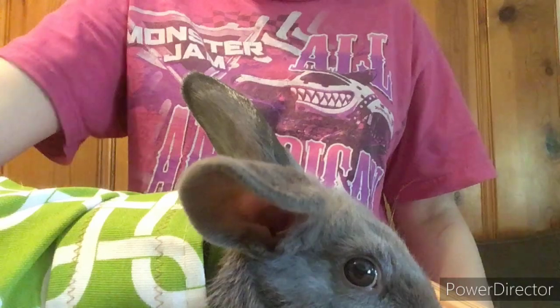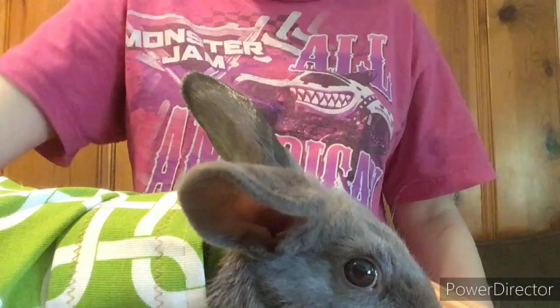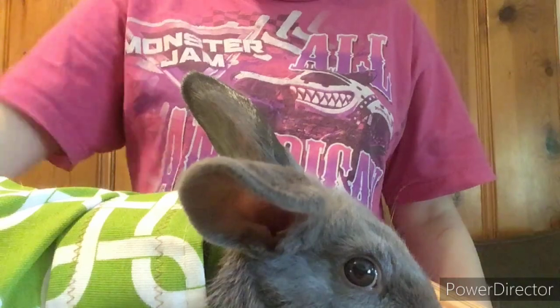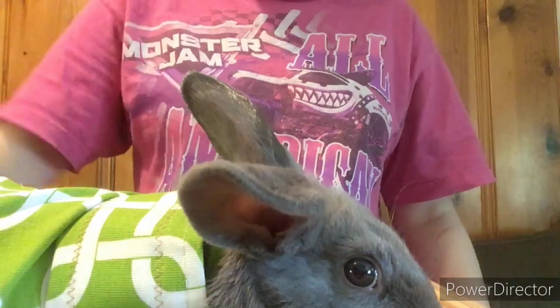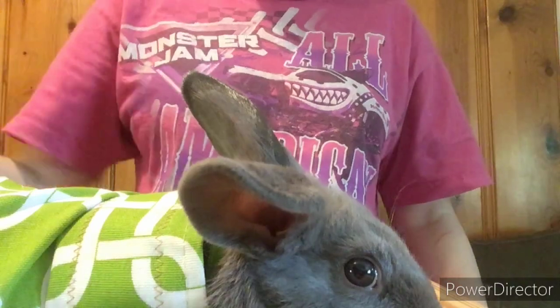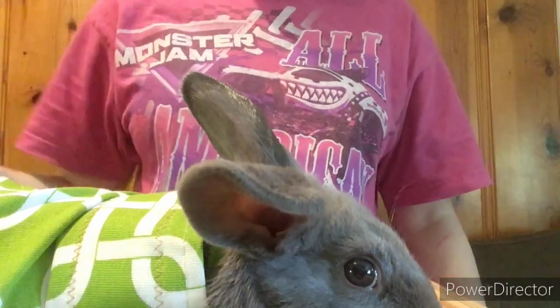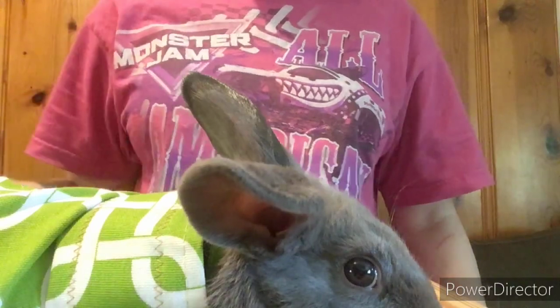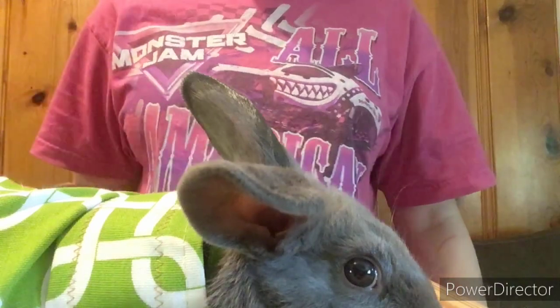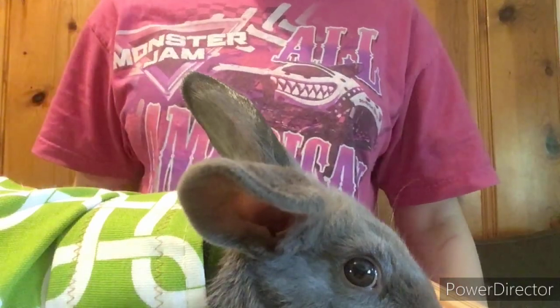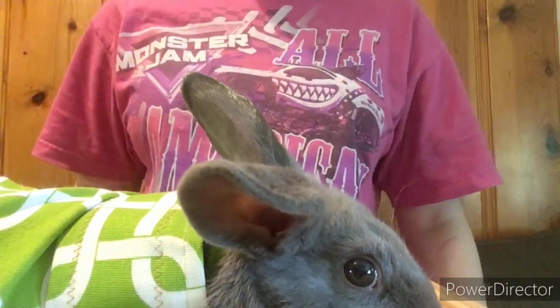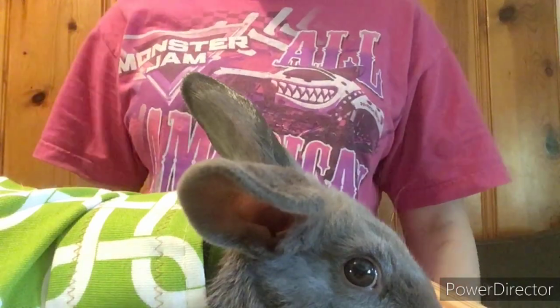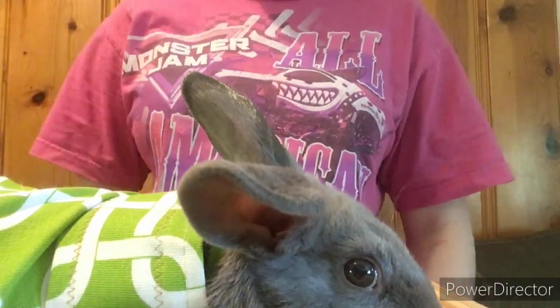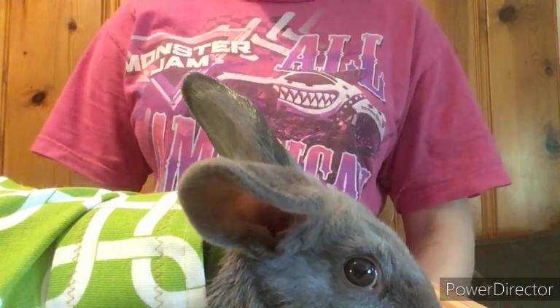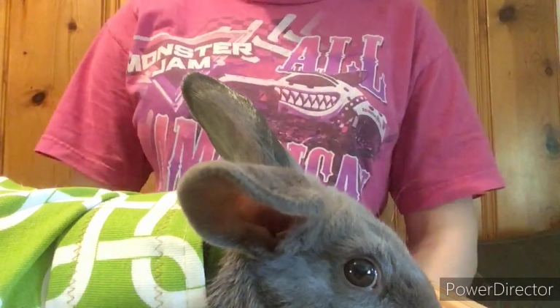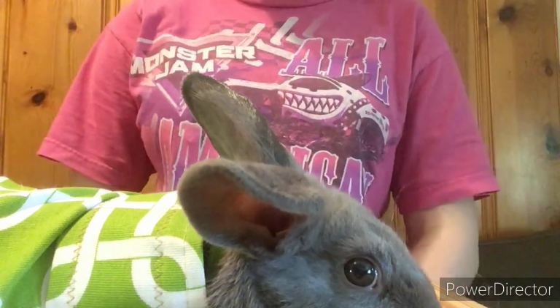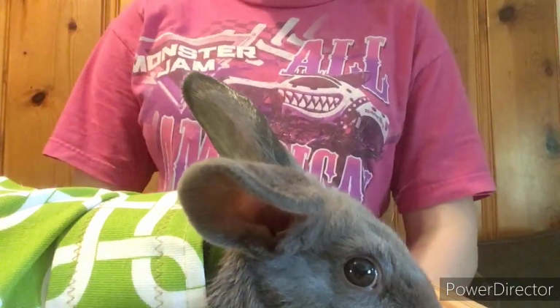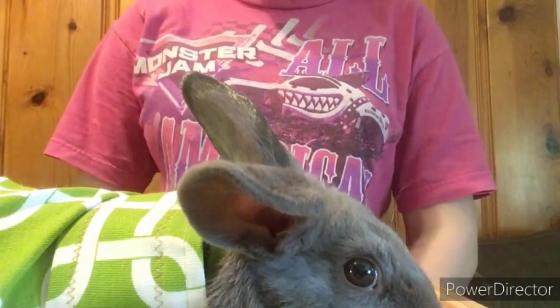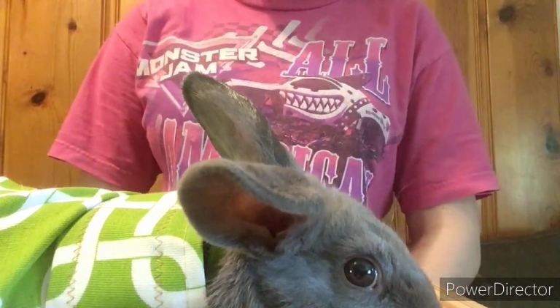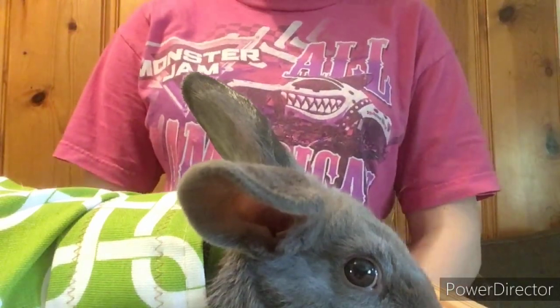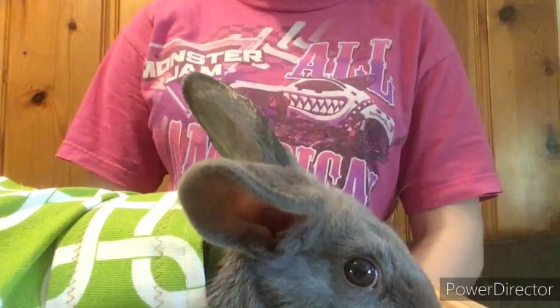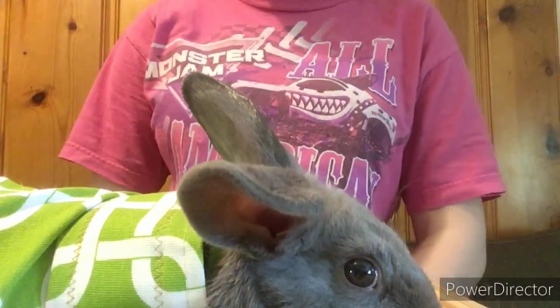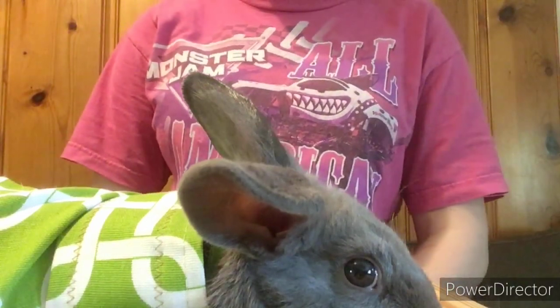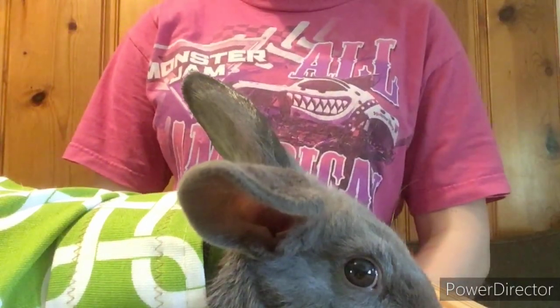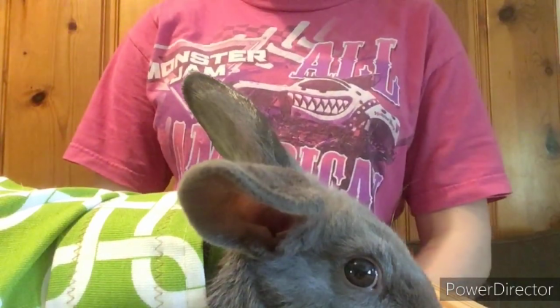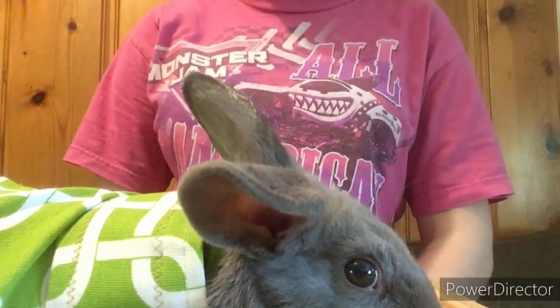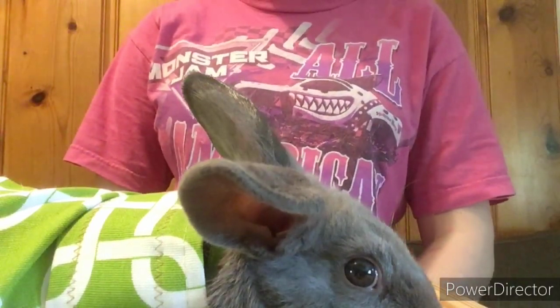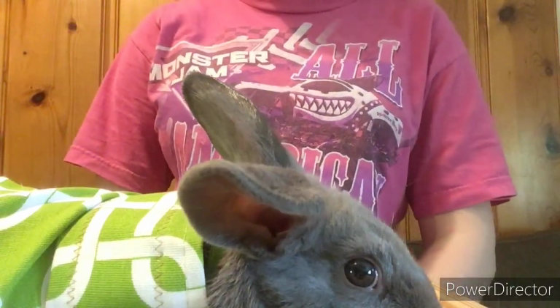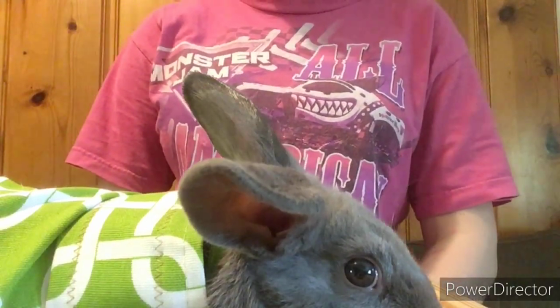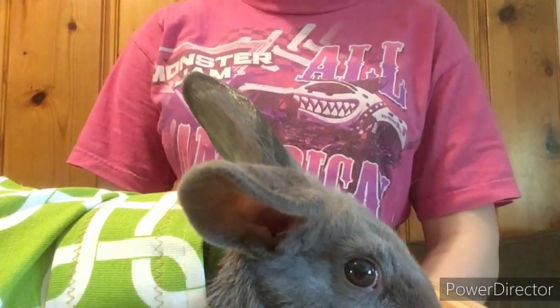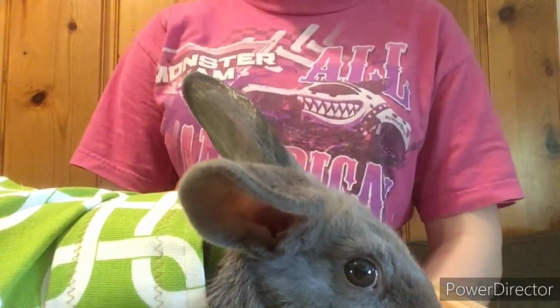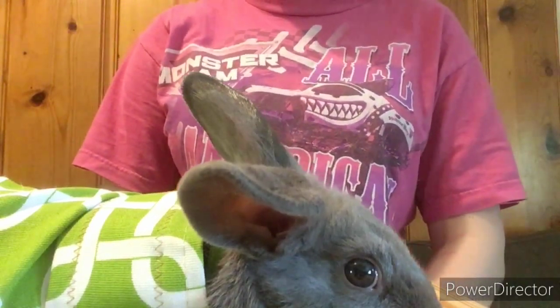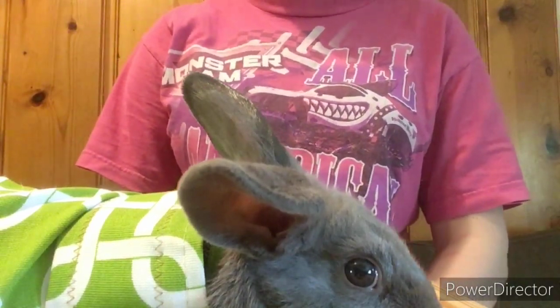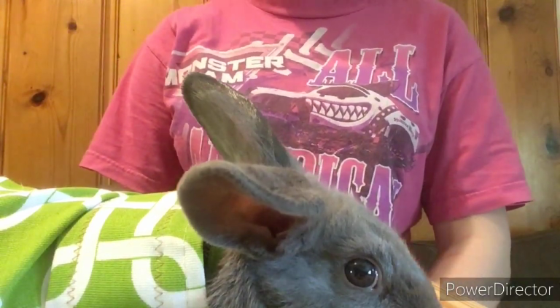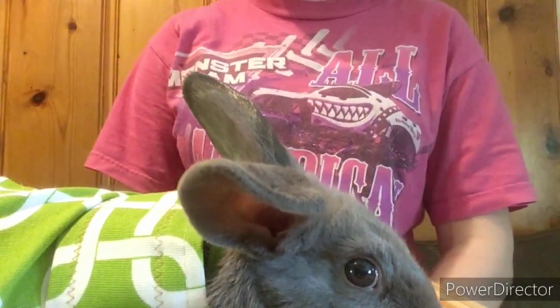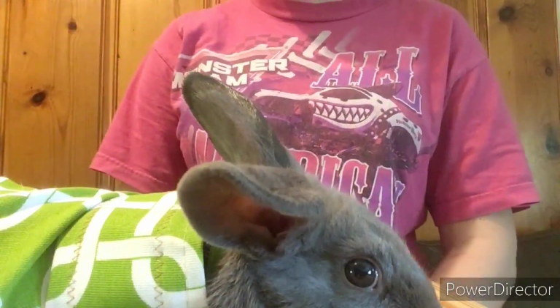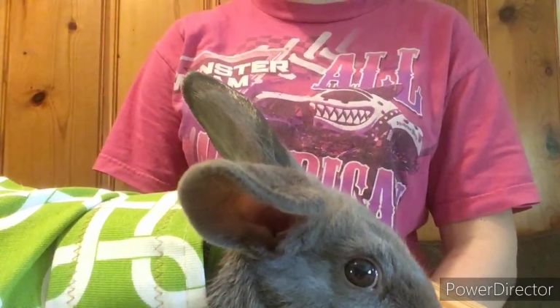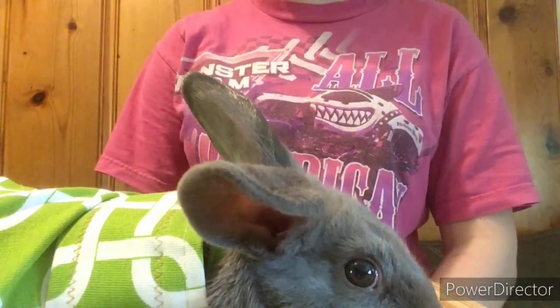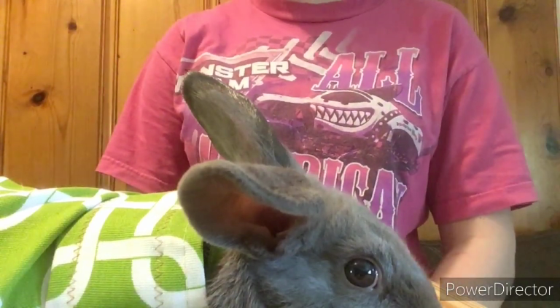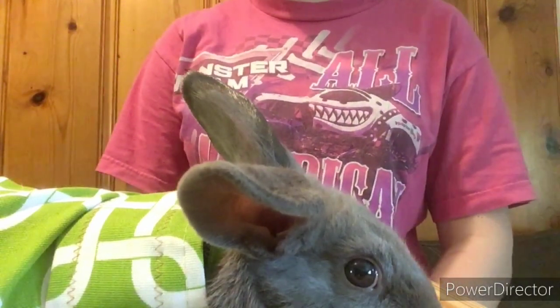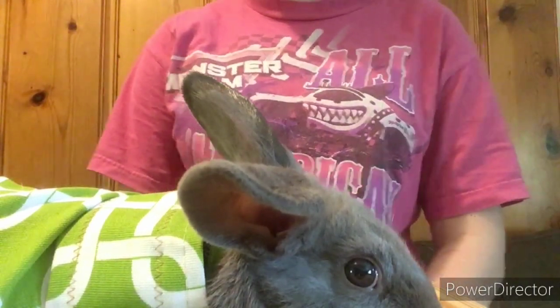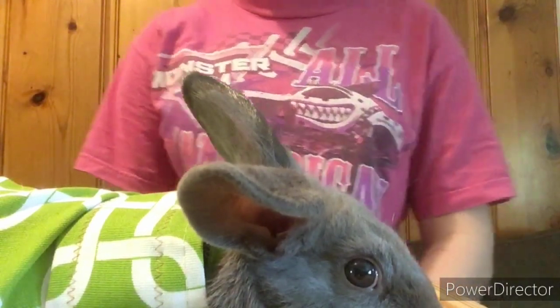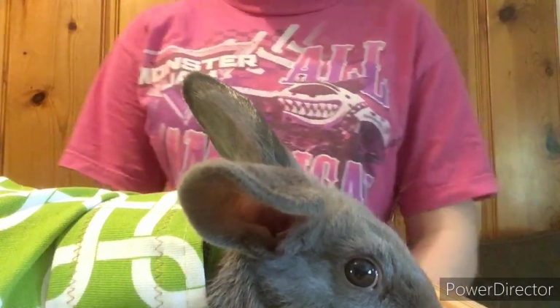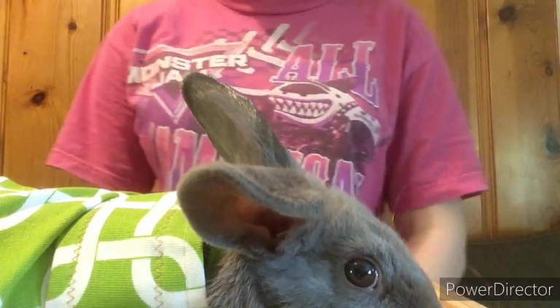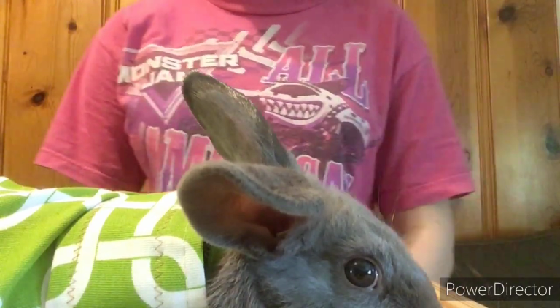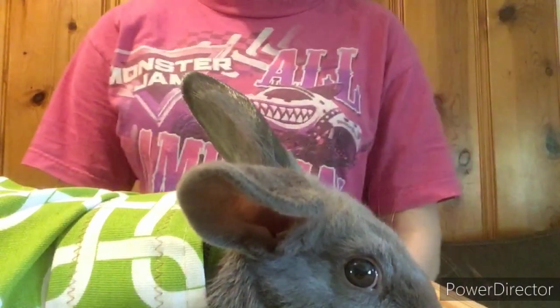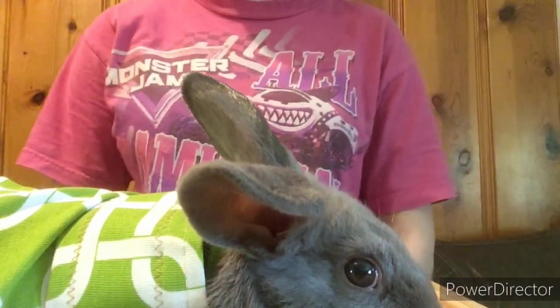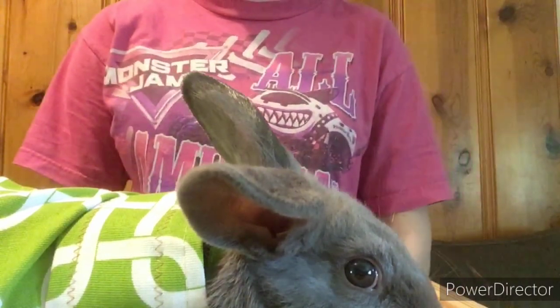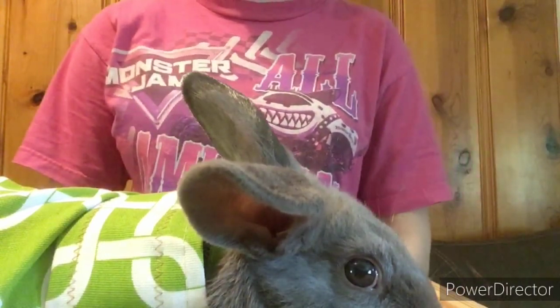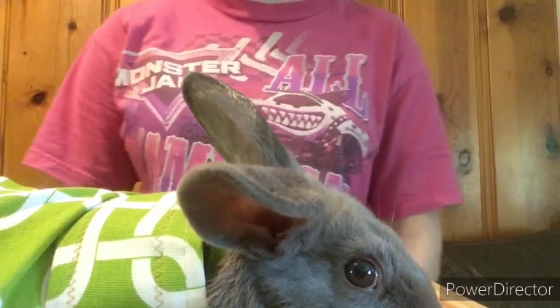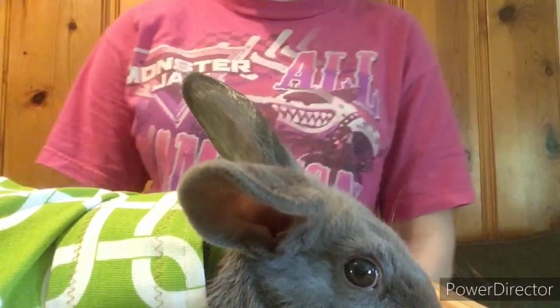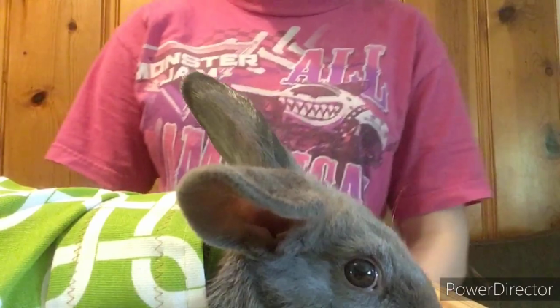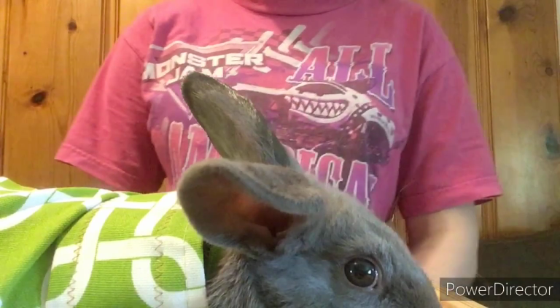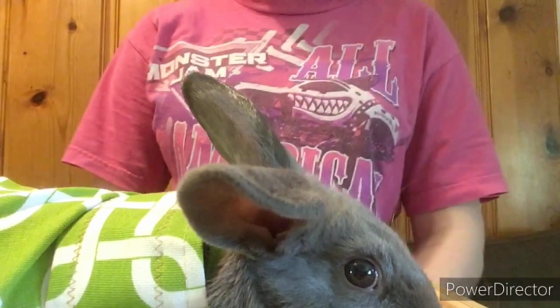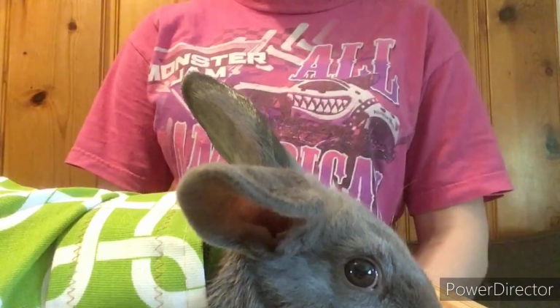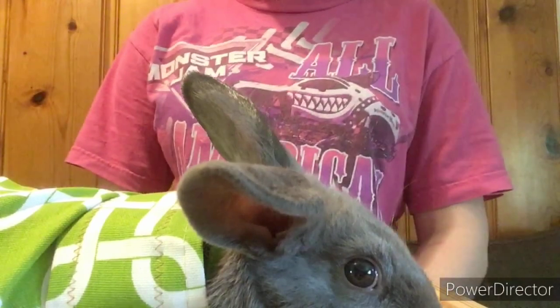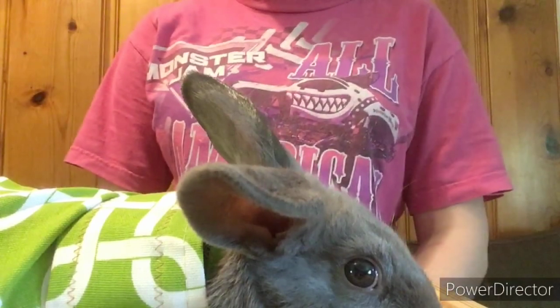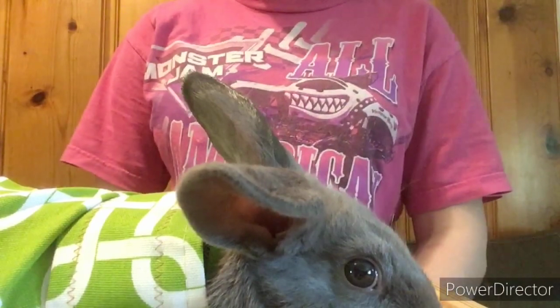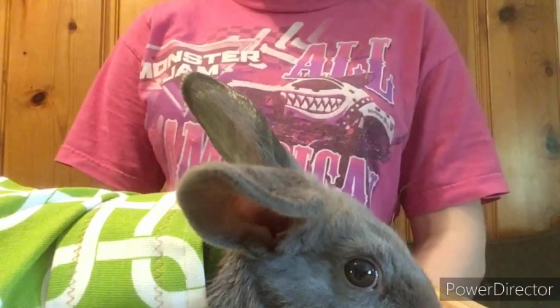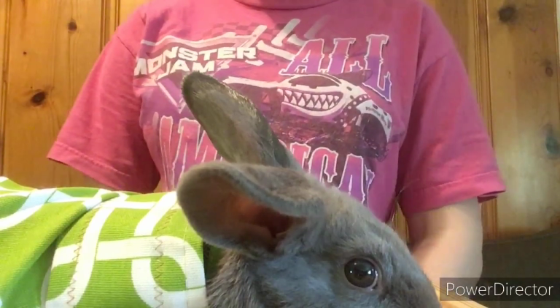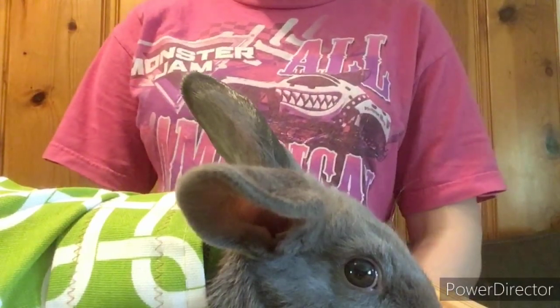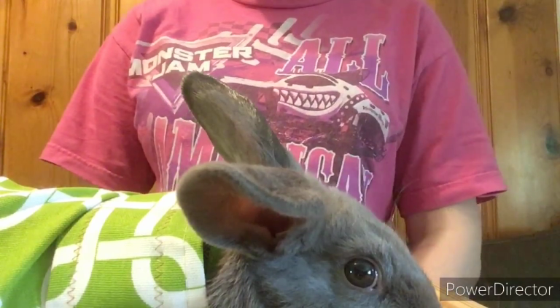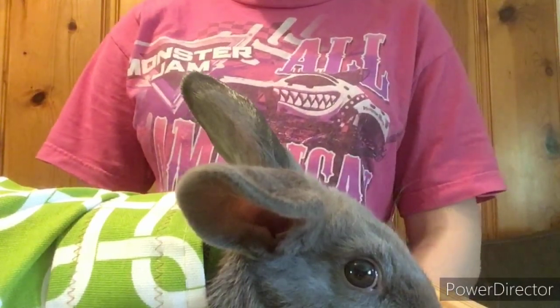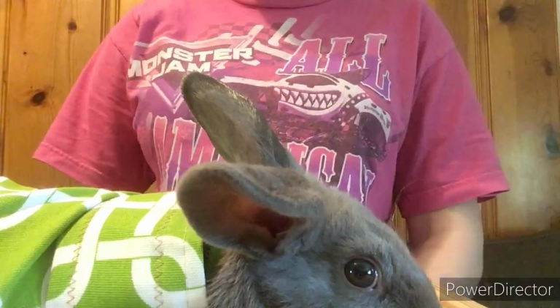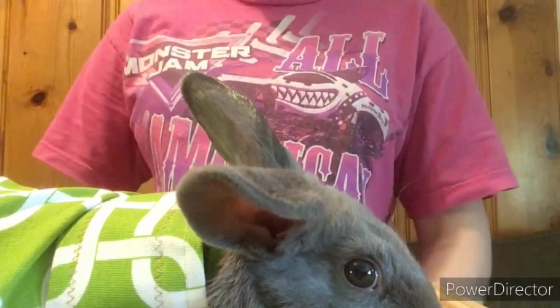Hi guys, welcome to the Lone Star by Rabbit Tree YouTube channel. Today I will be showing you how to tattoo a rabbit's ear.